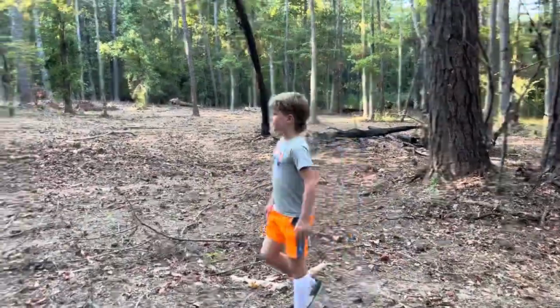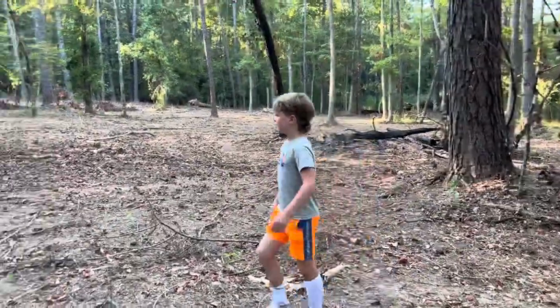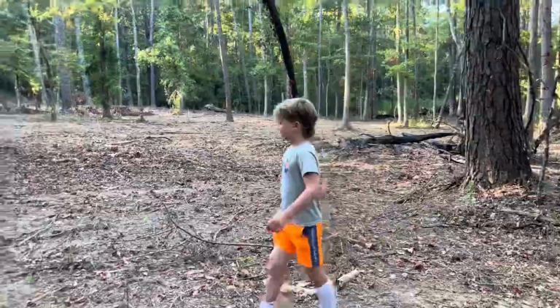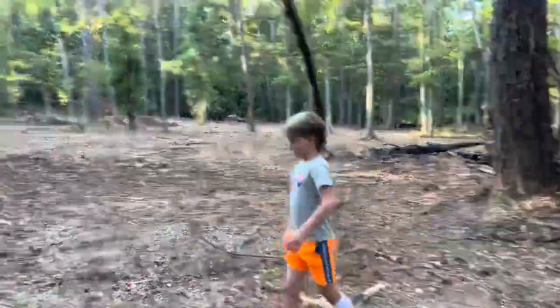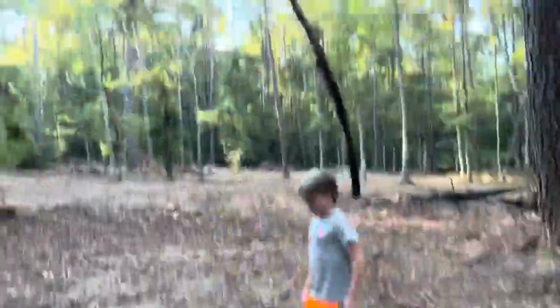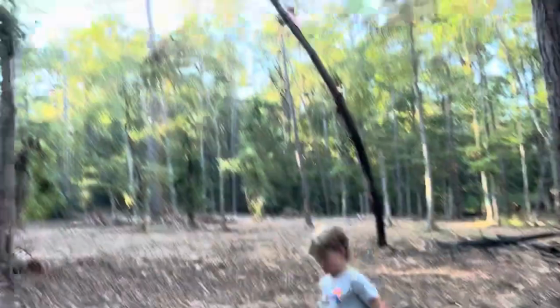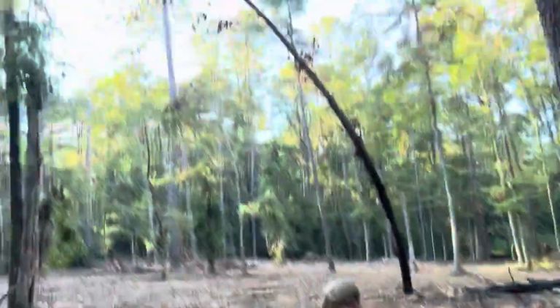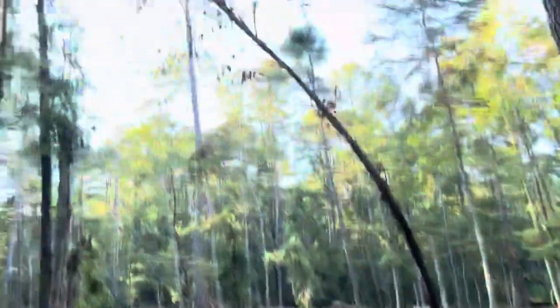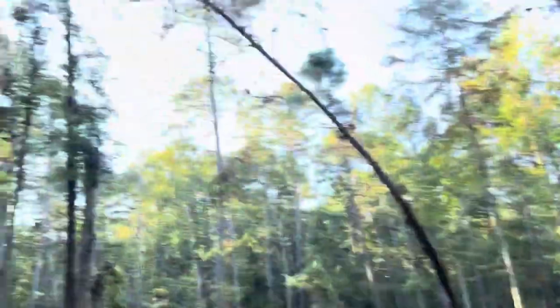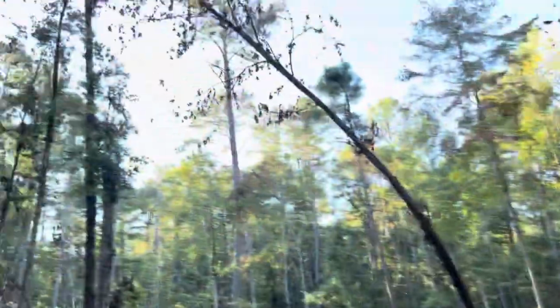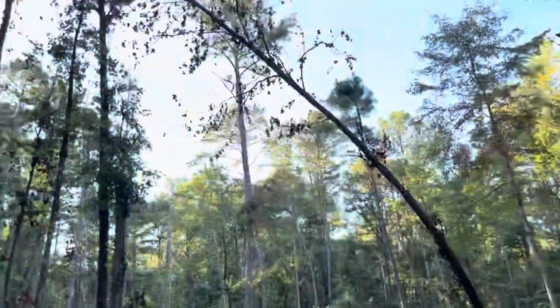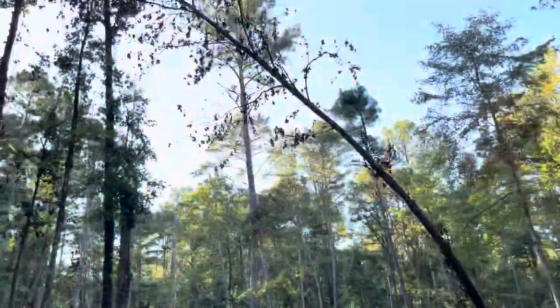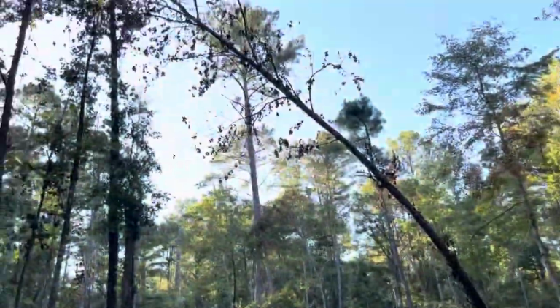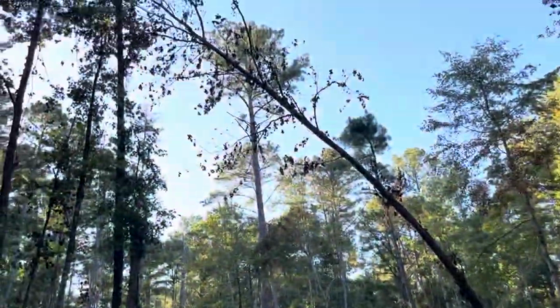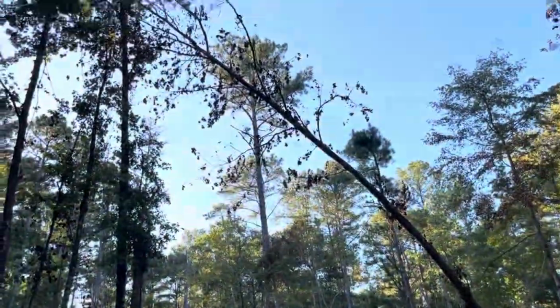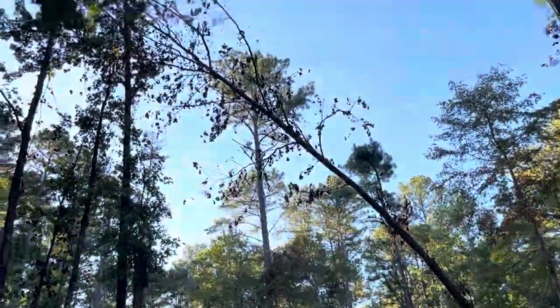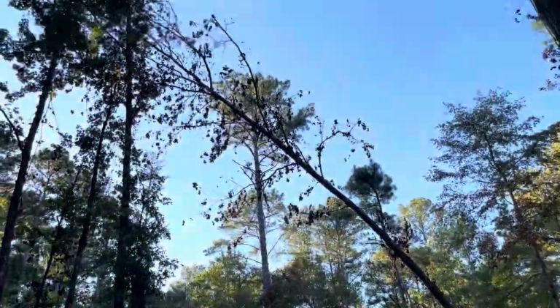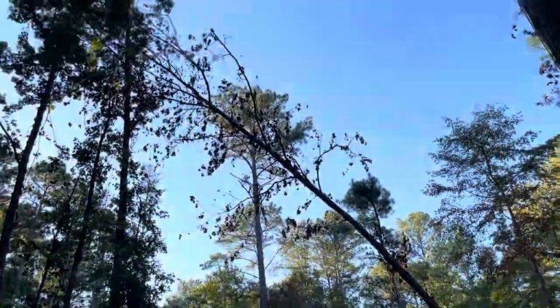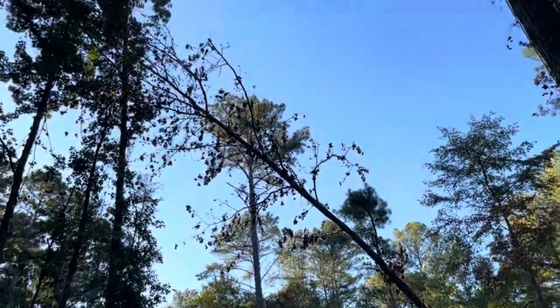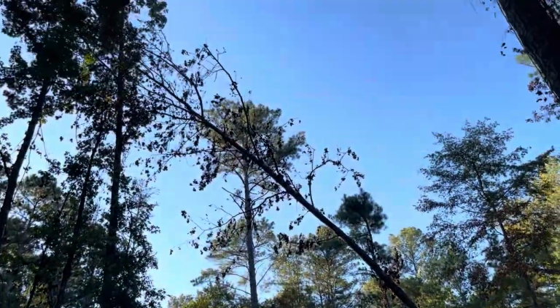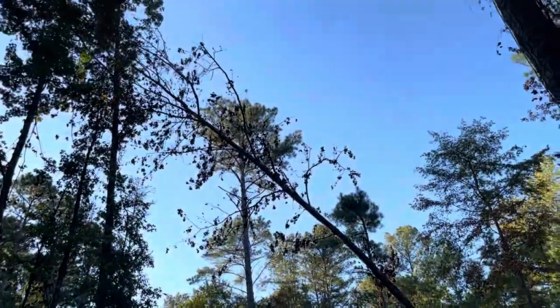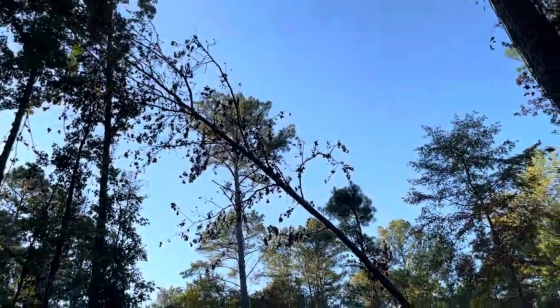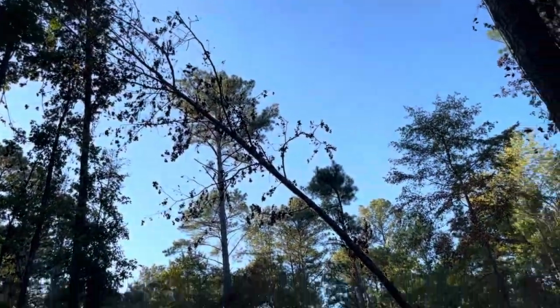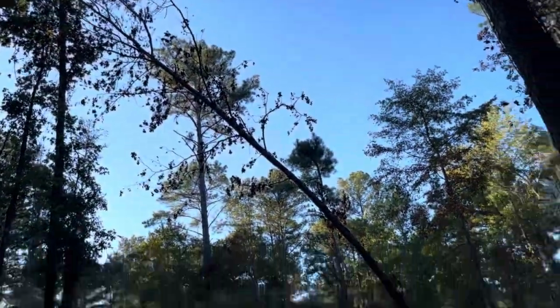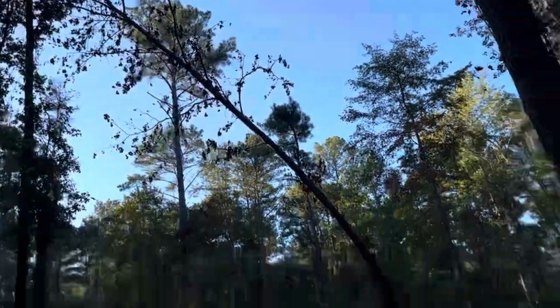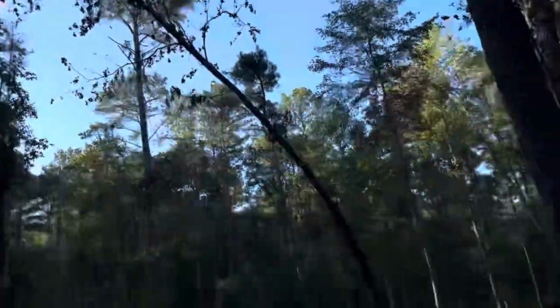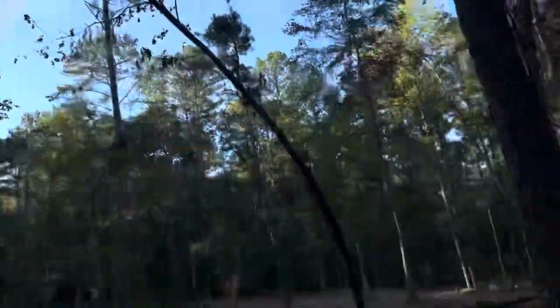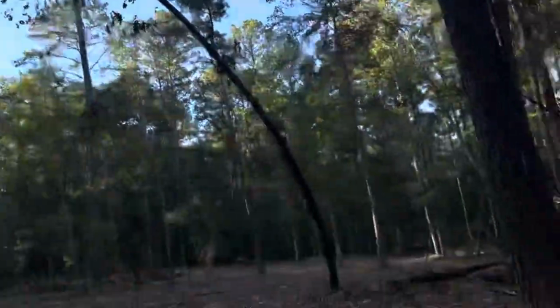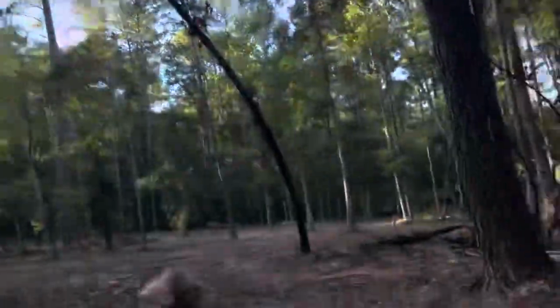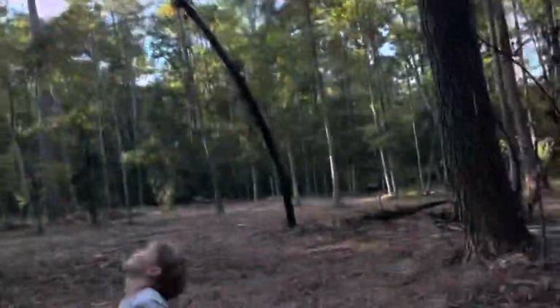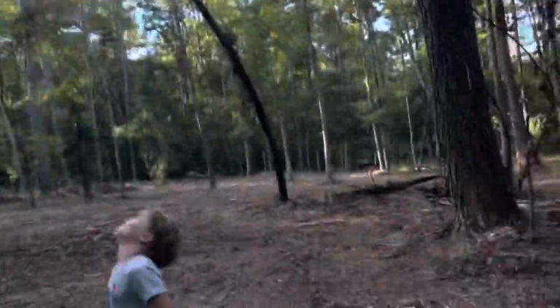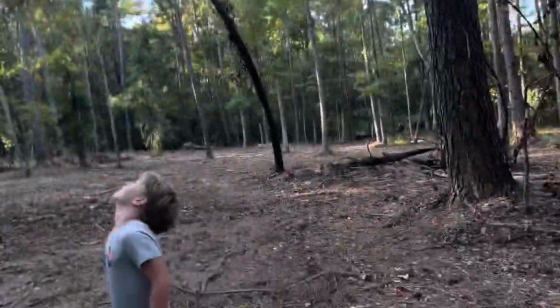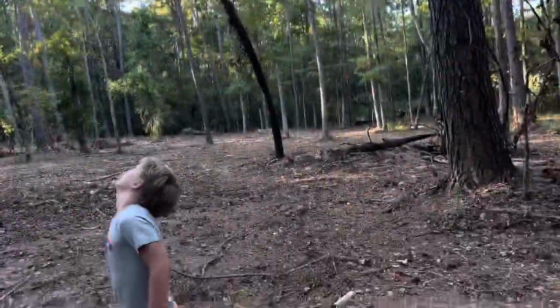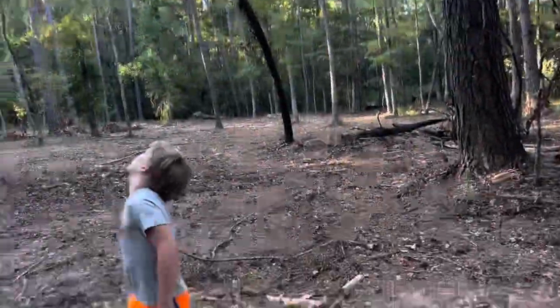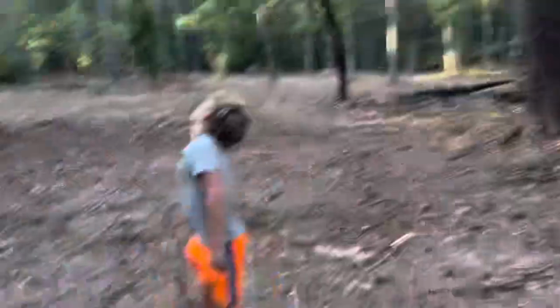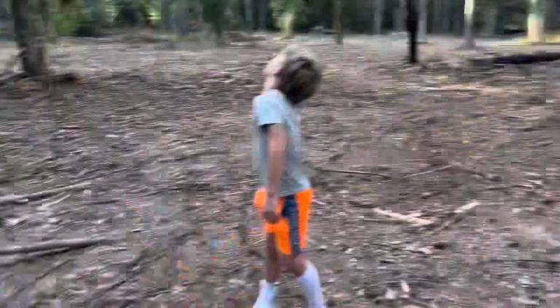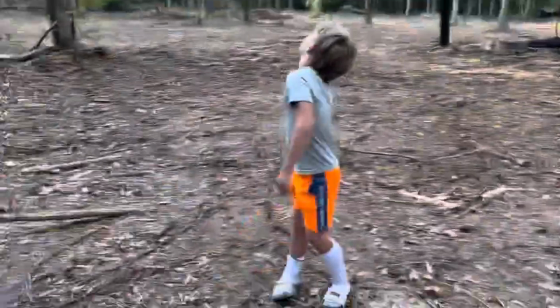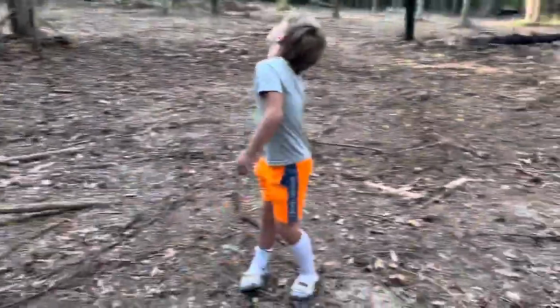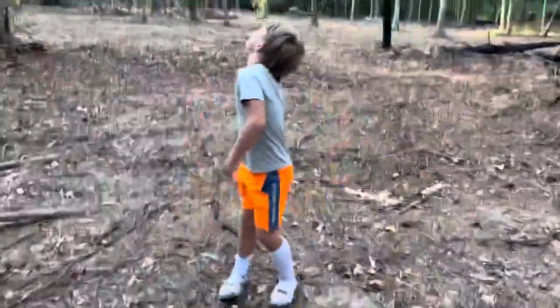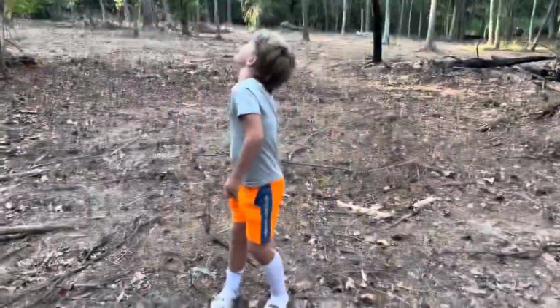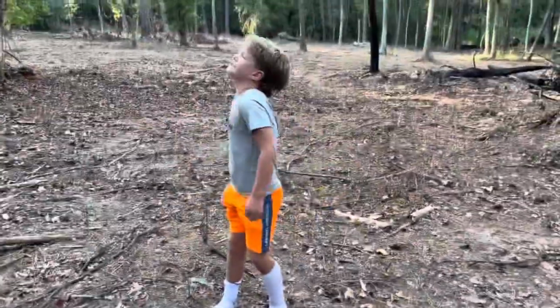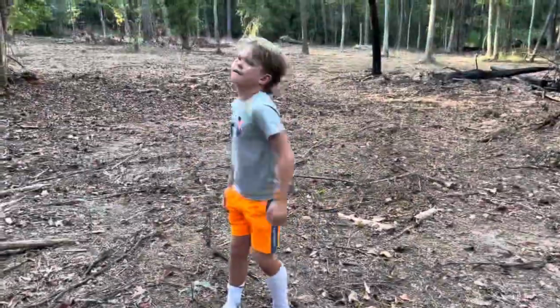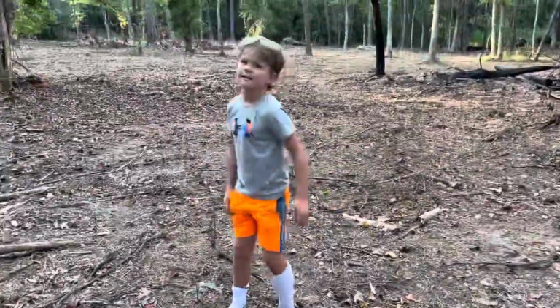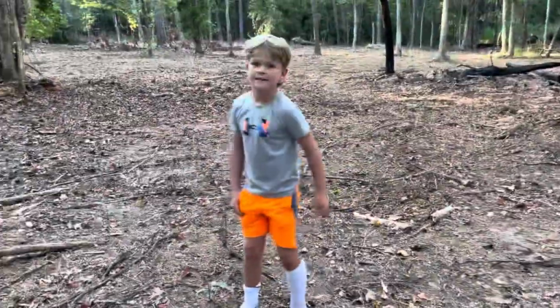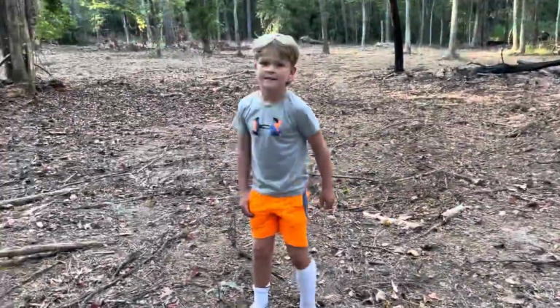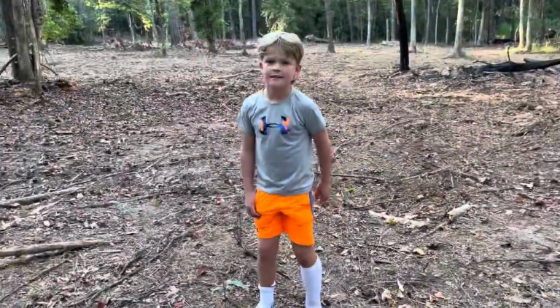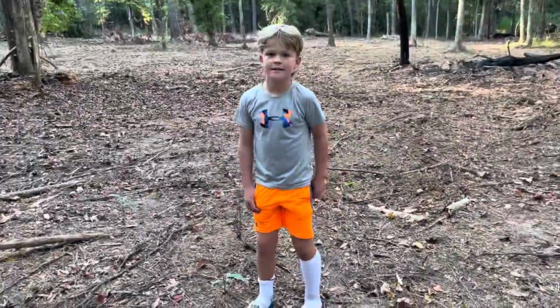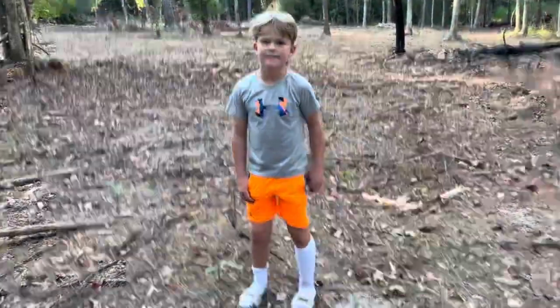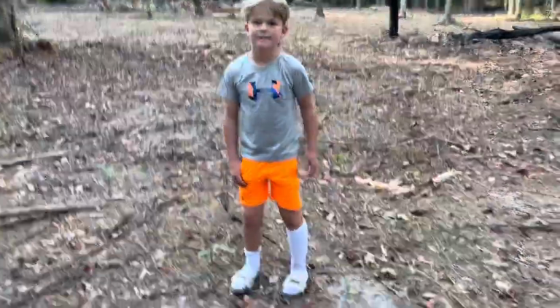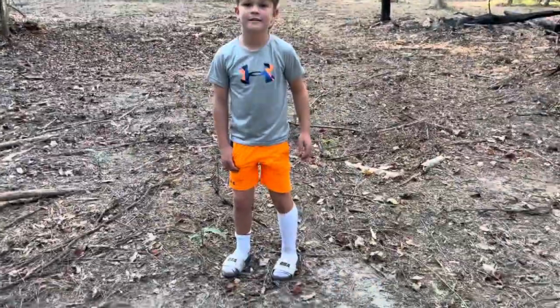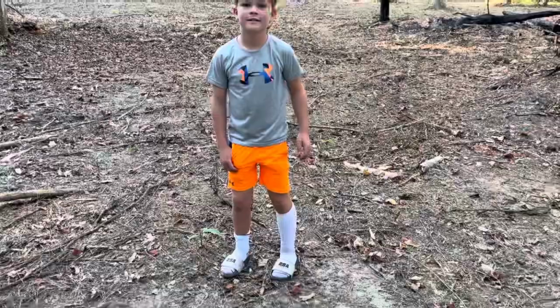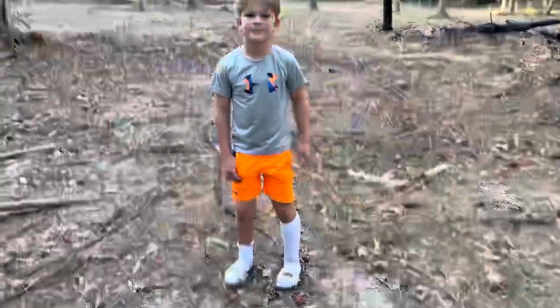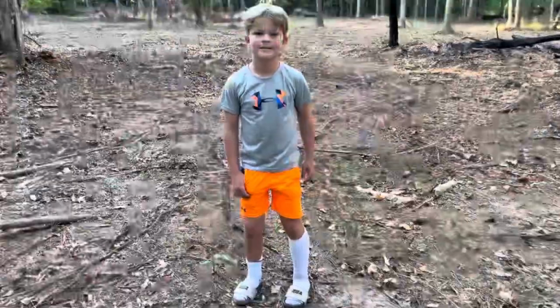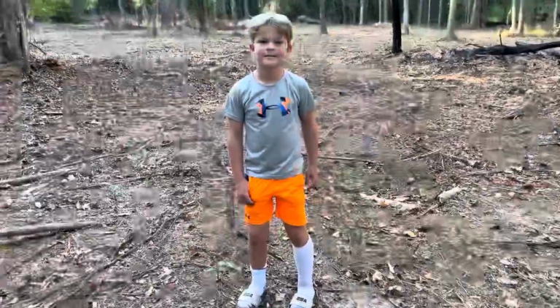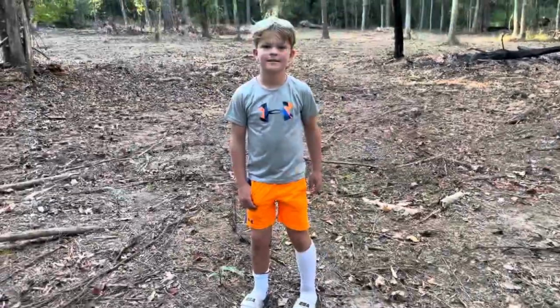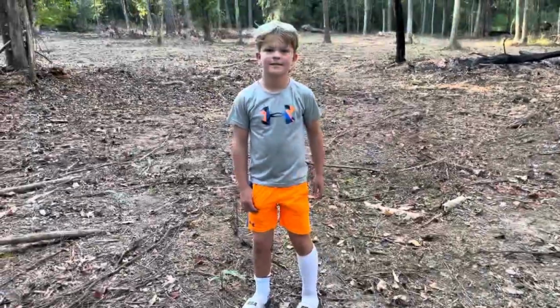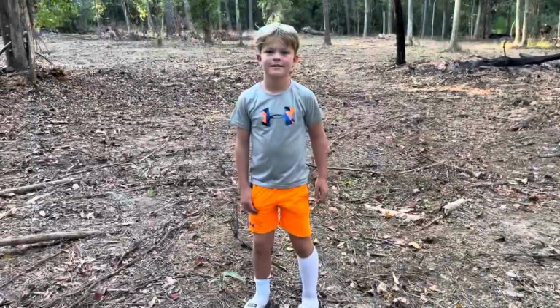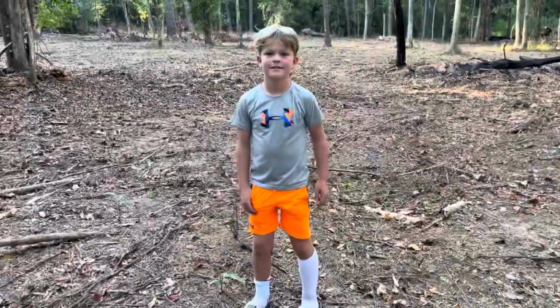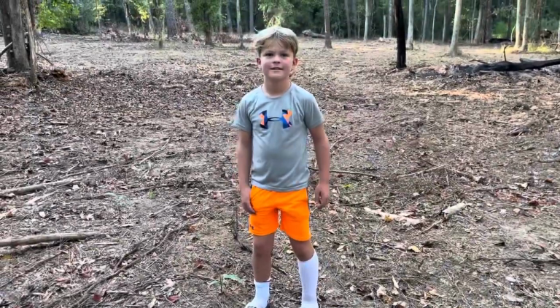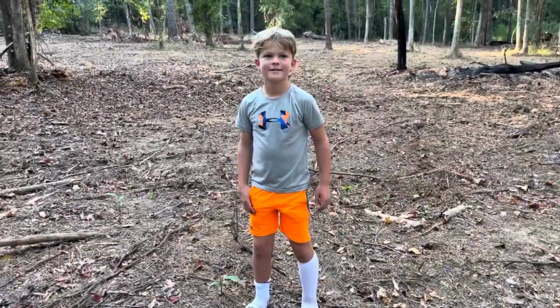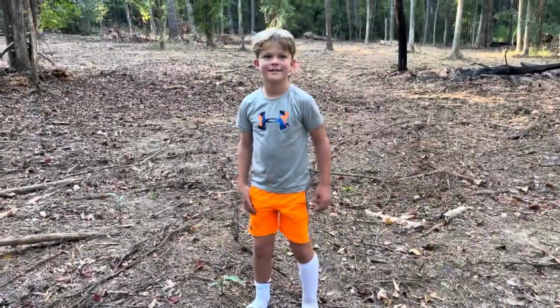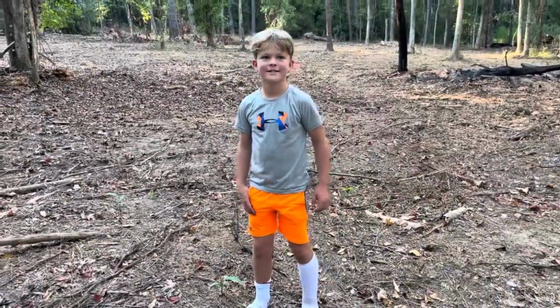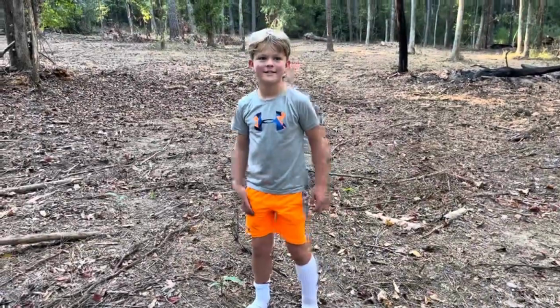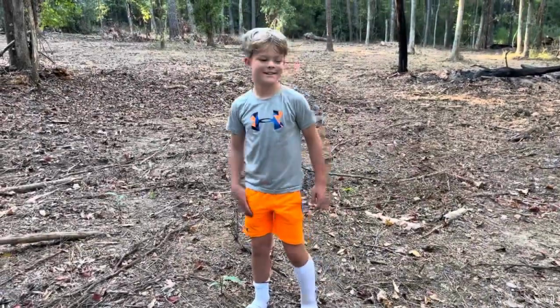That tree's going to fall. On what? Well... maybe.